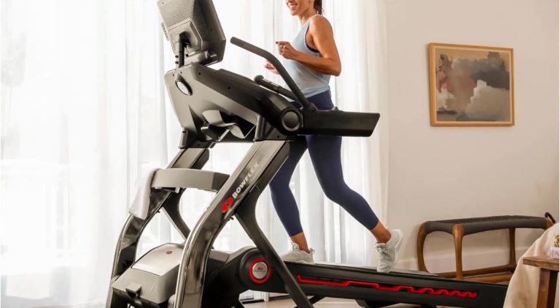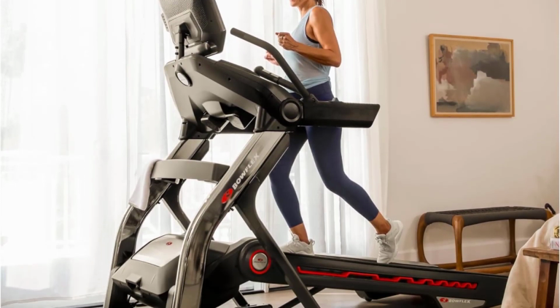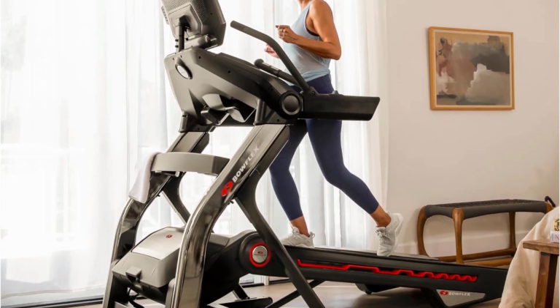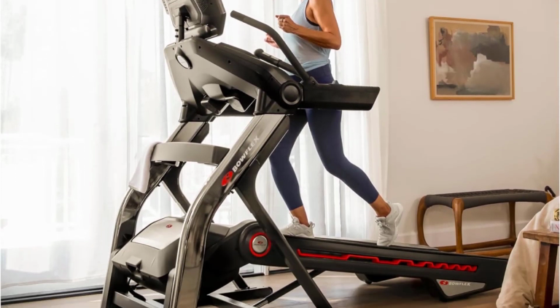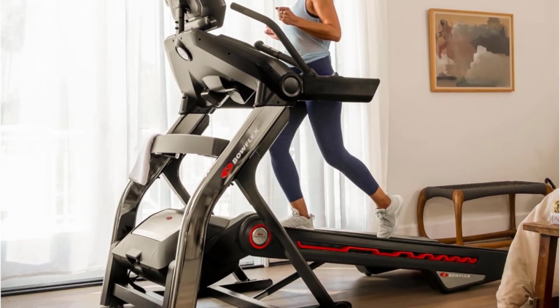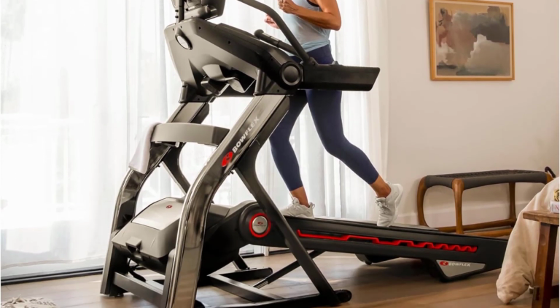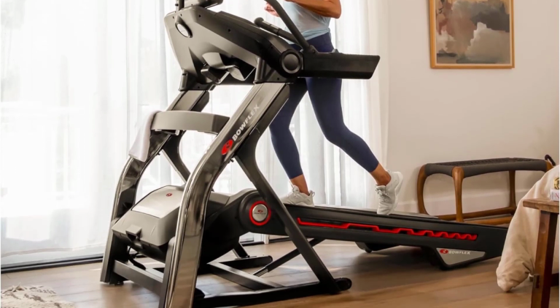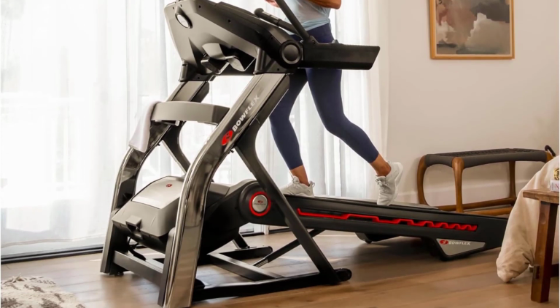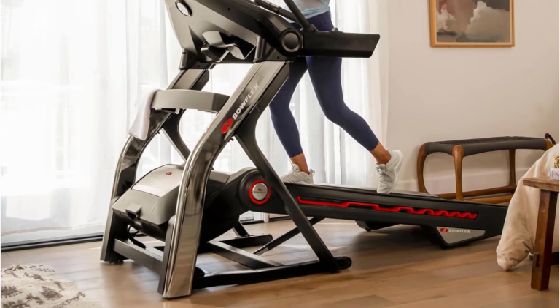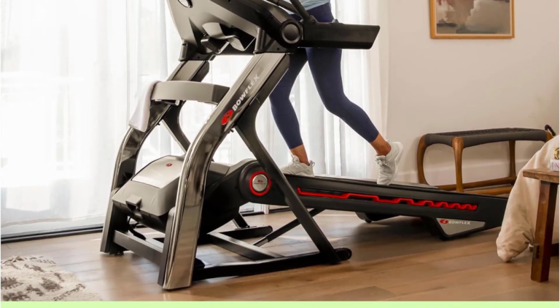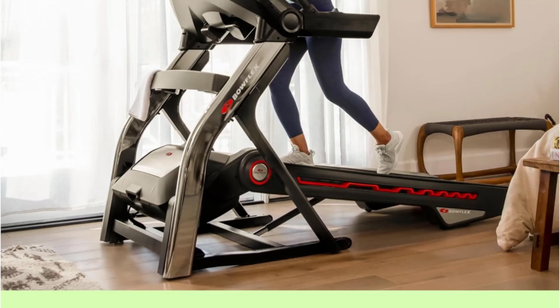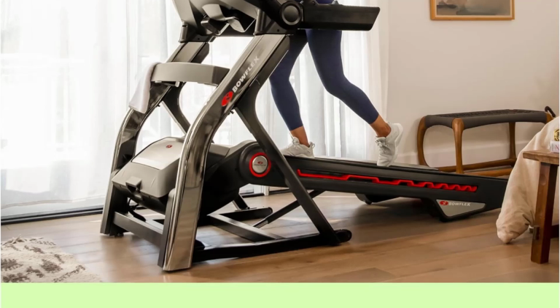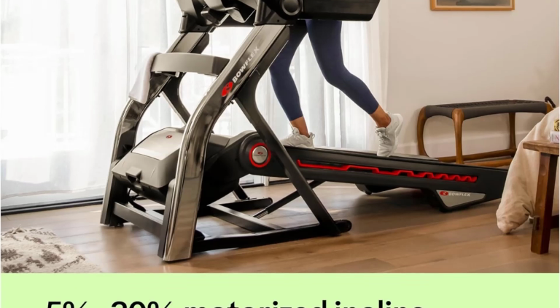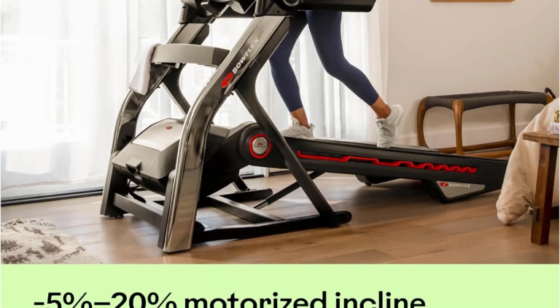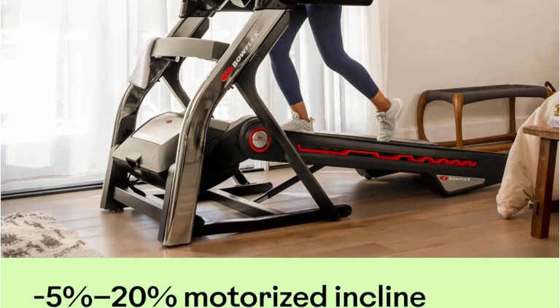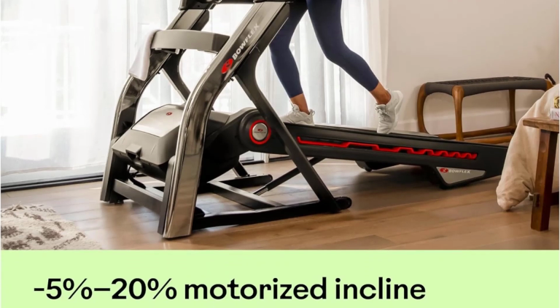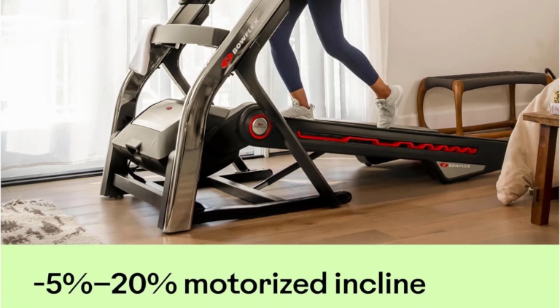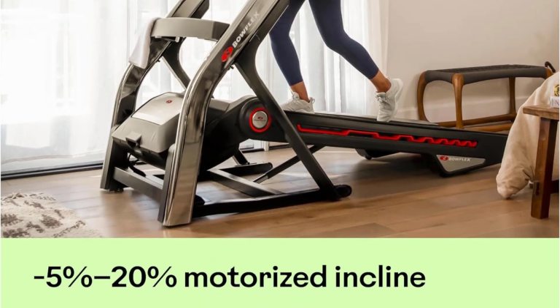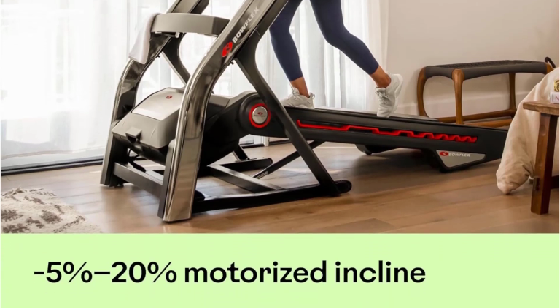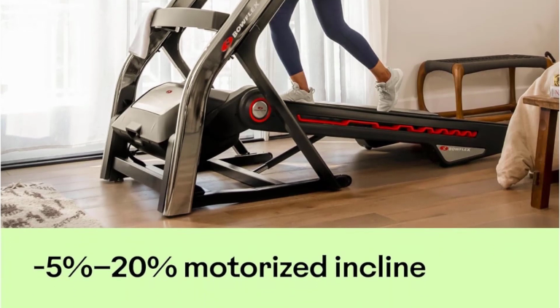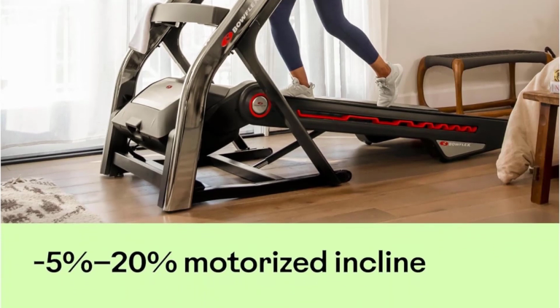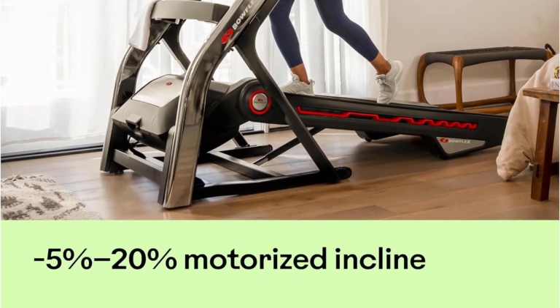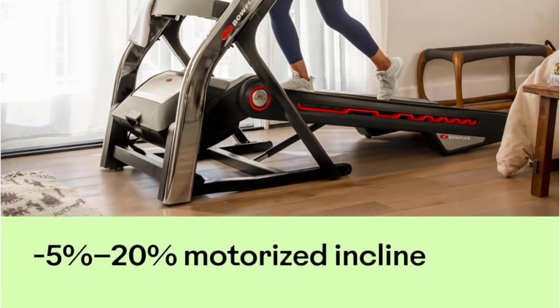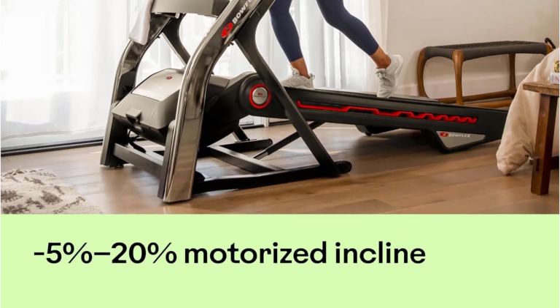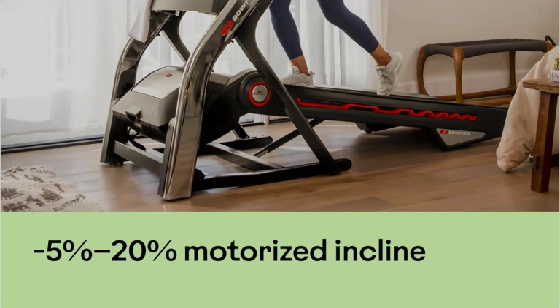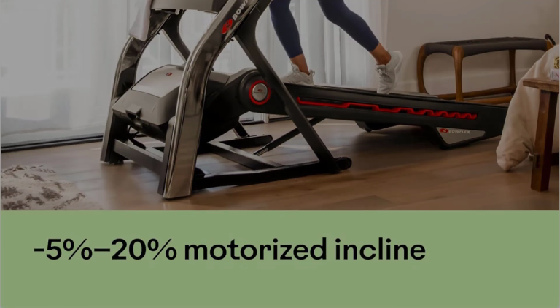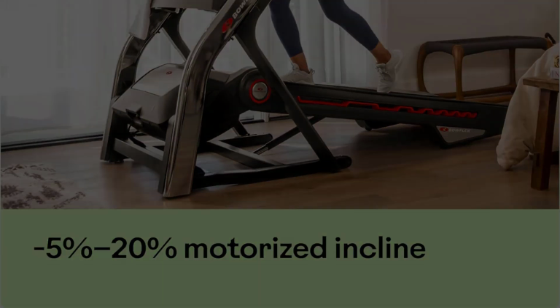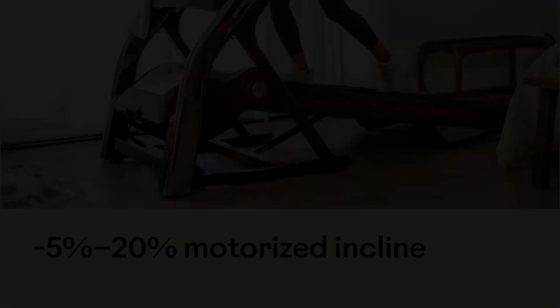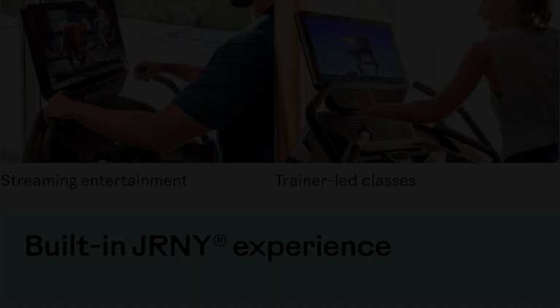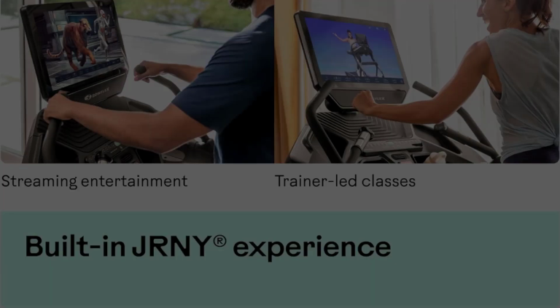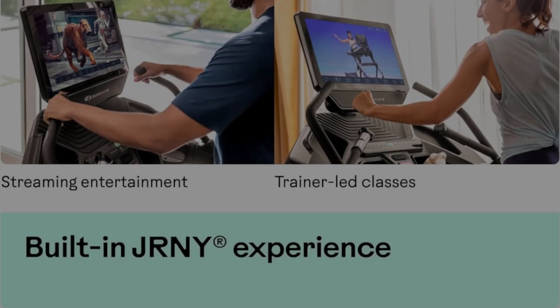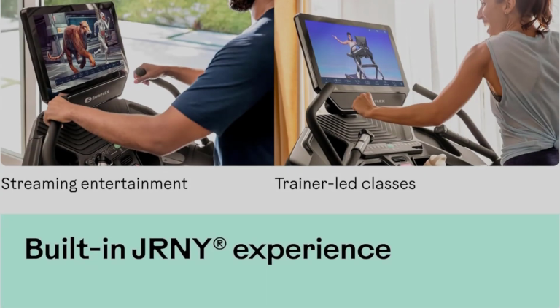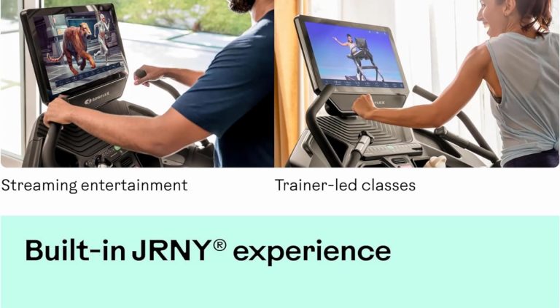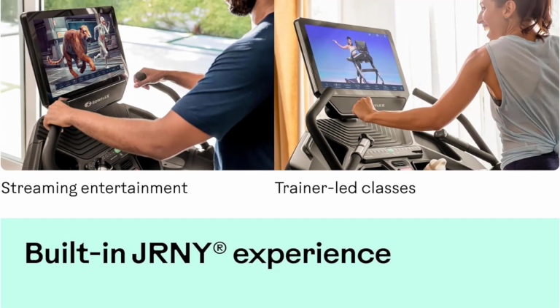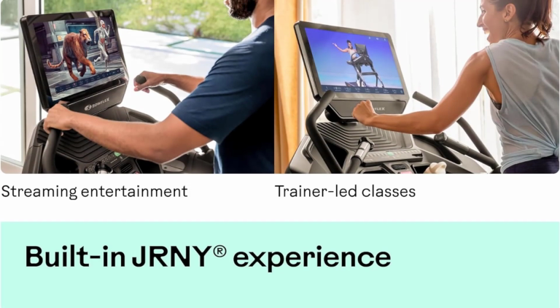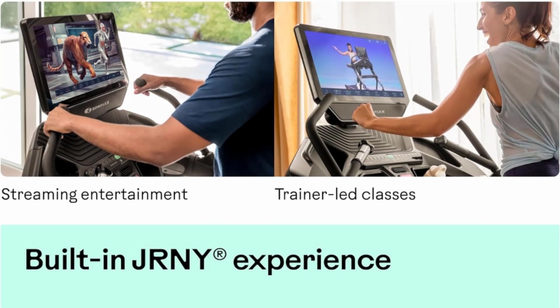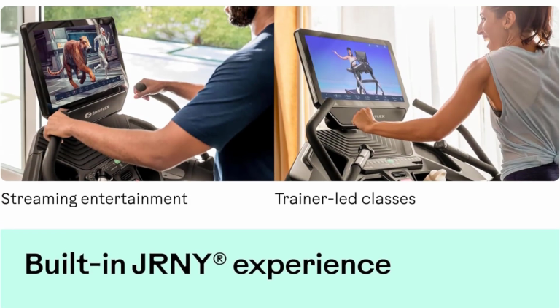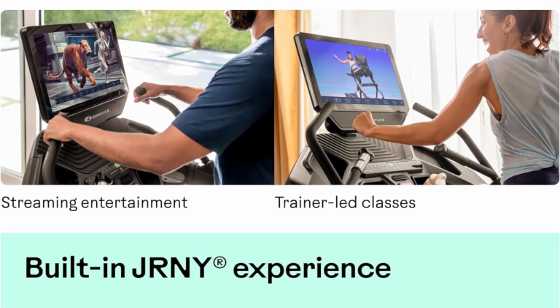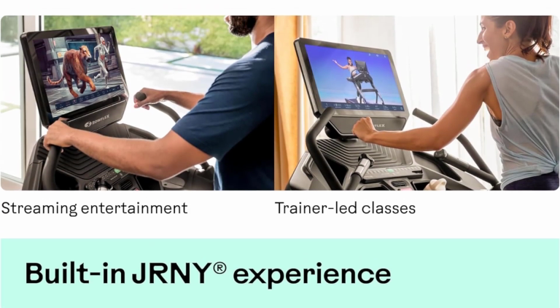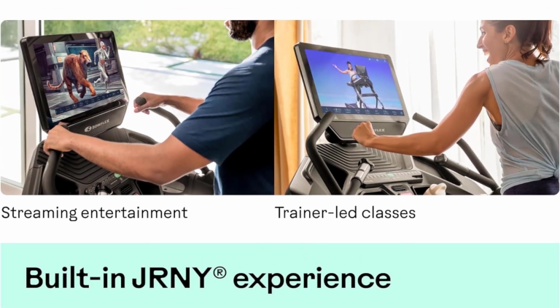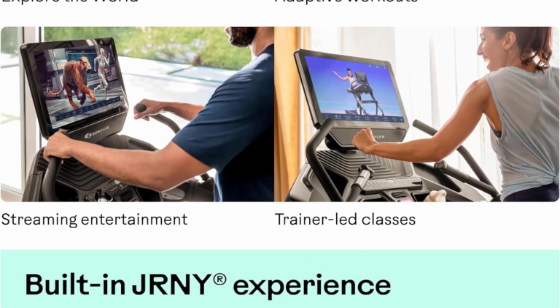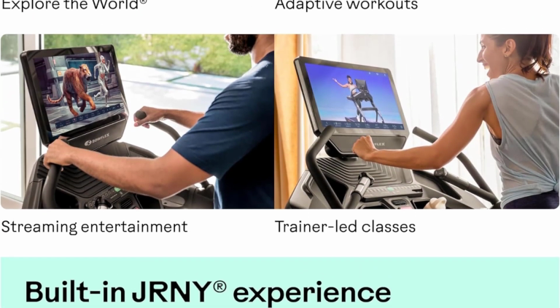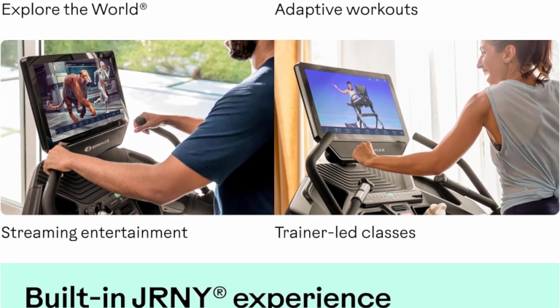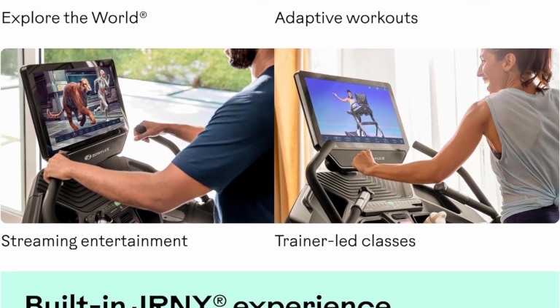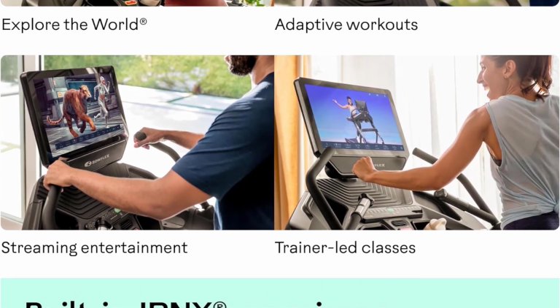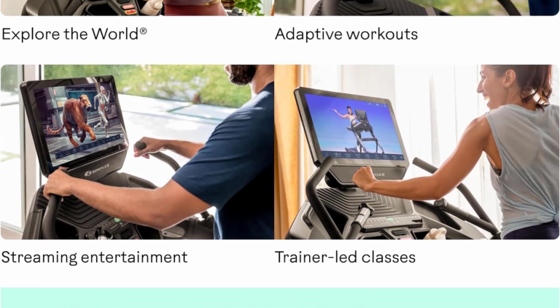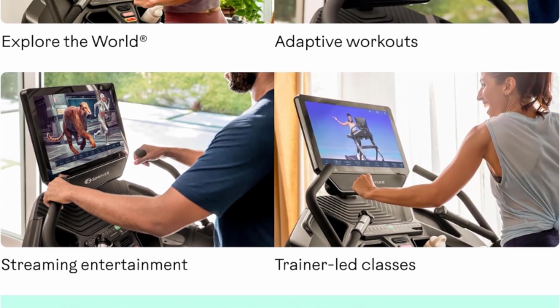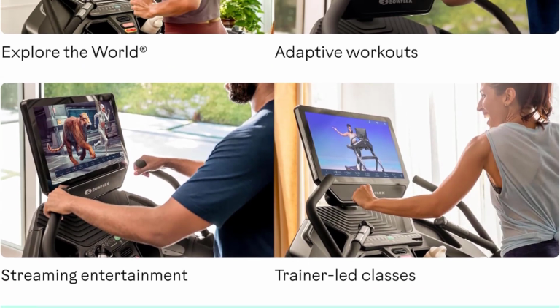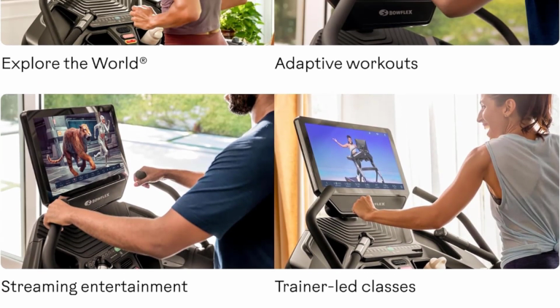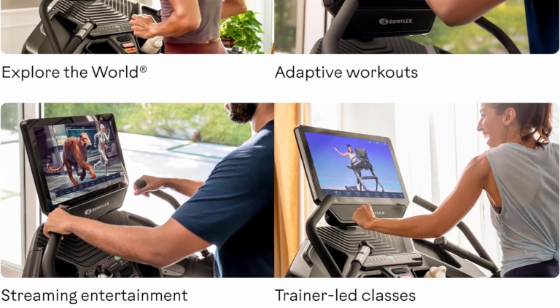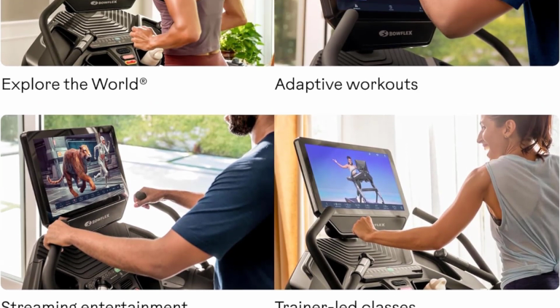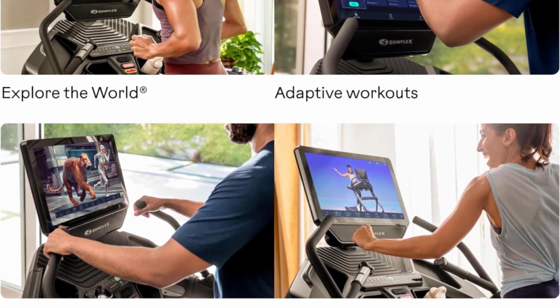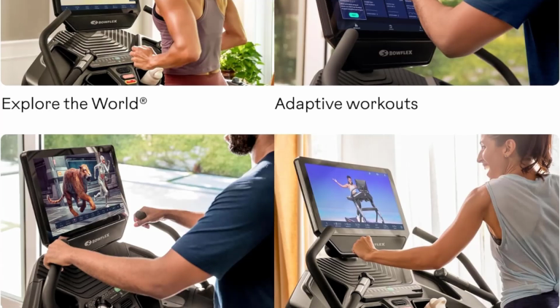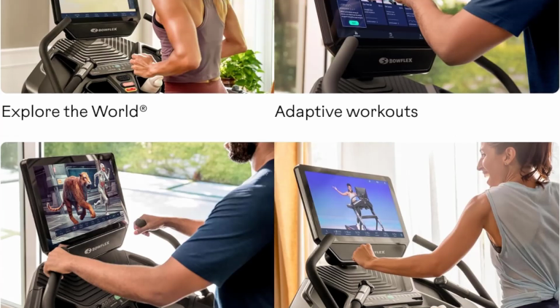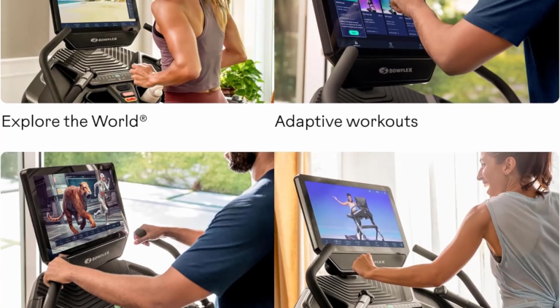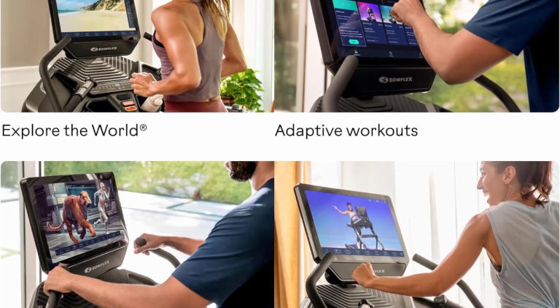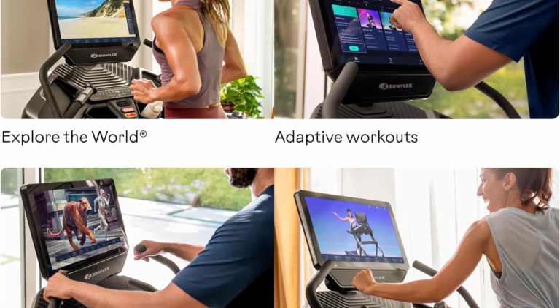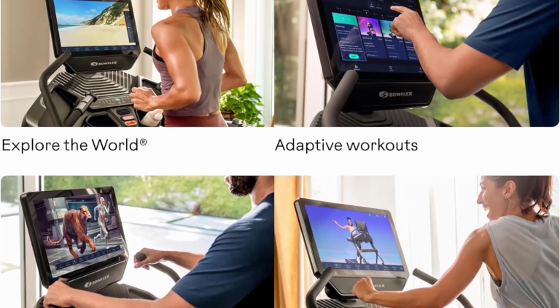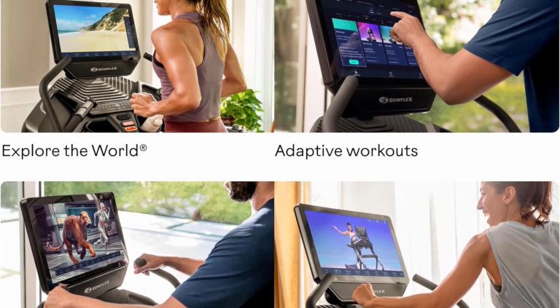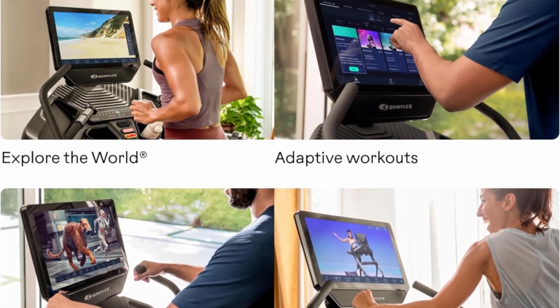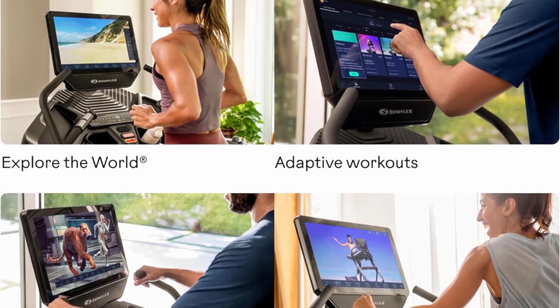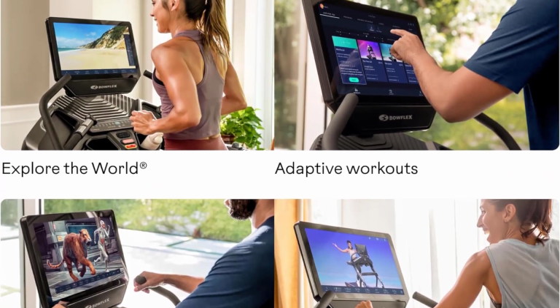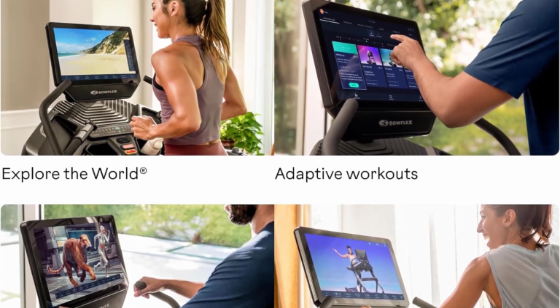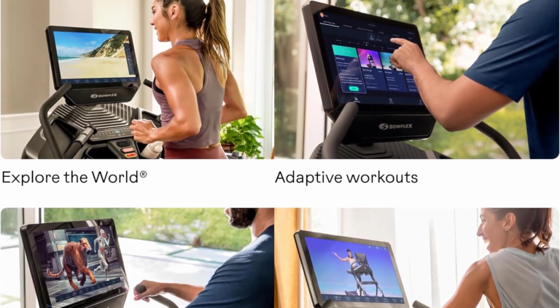The NordicTrack Commercial 1750, which costs $500 less, is also a fantastic machine that impressed us in our tests.